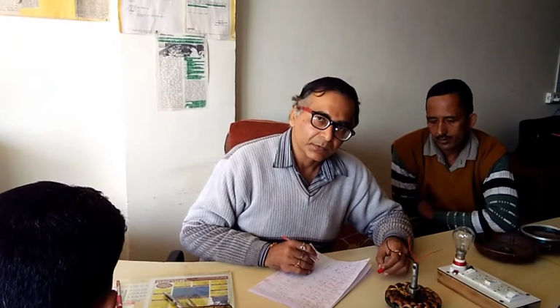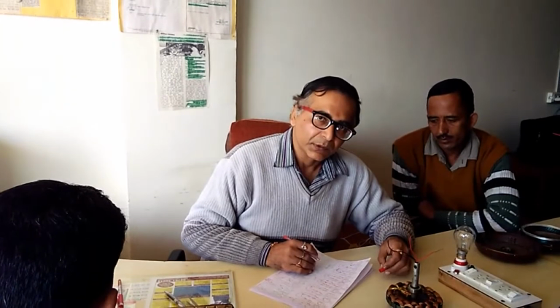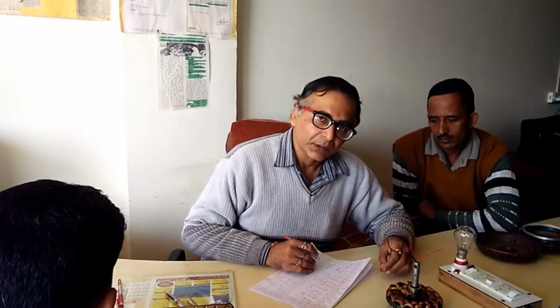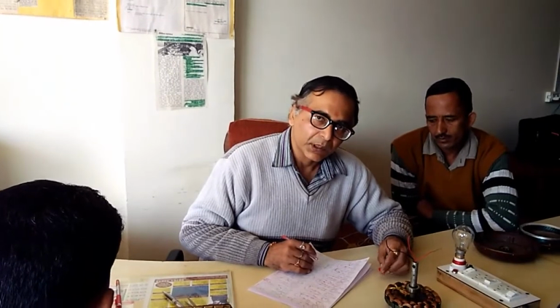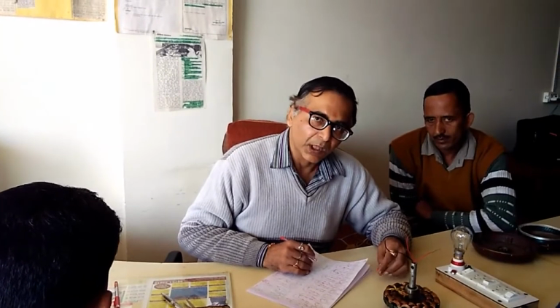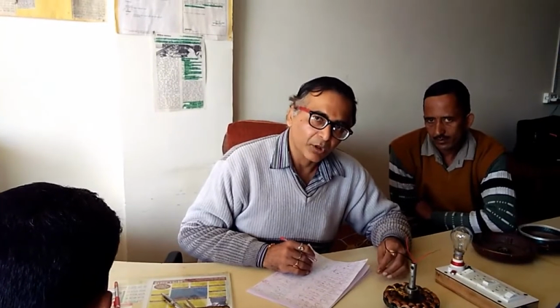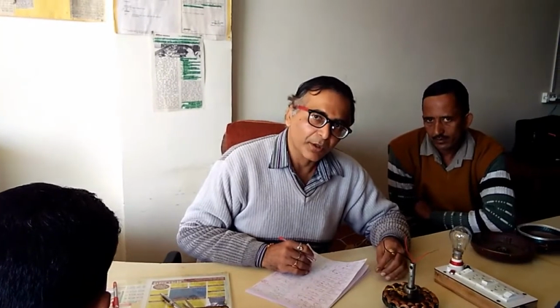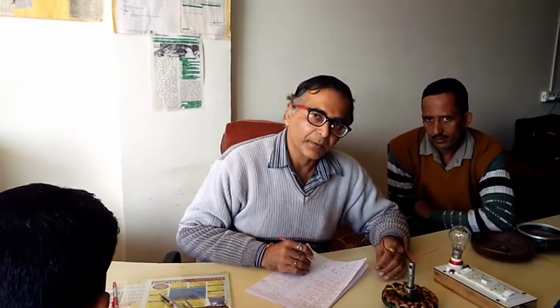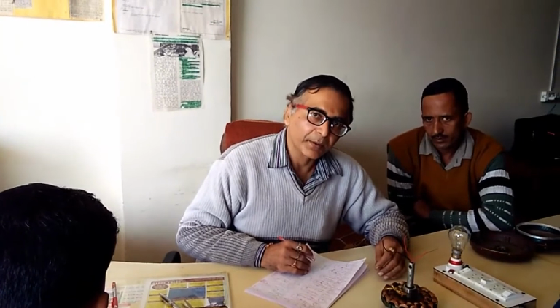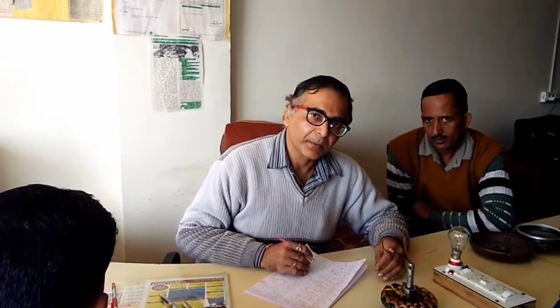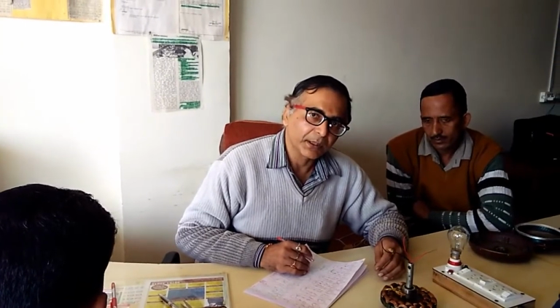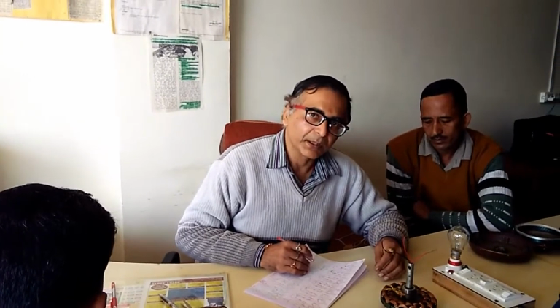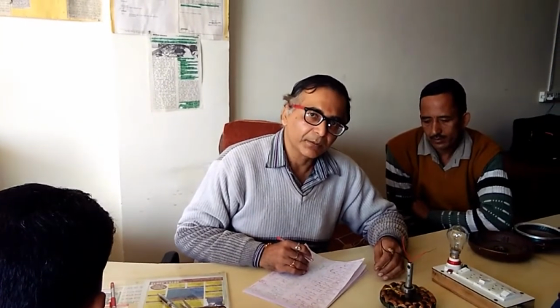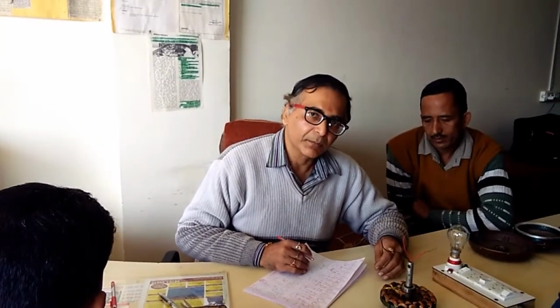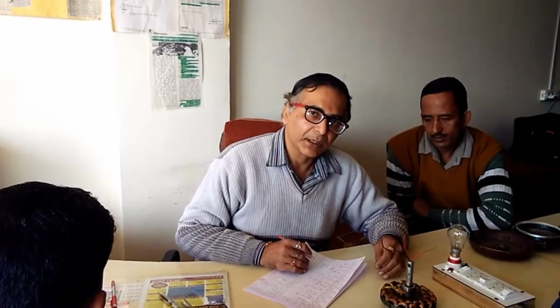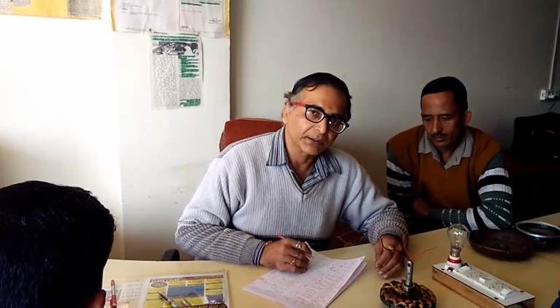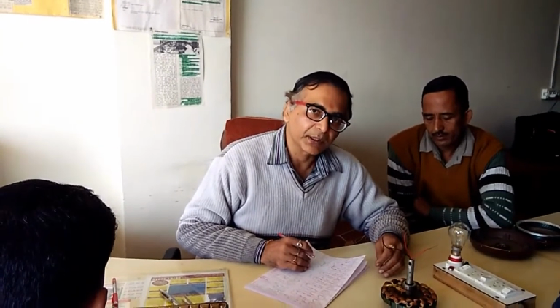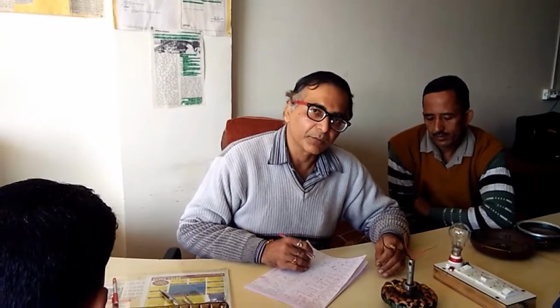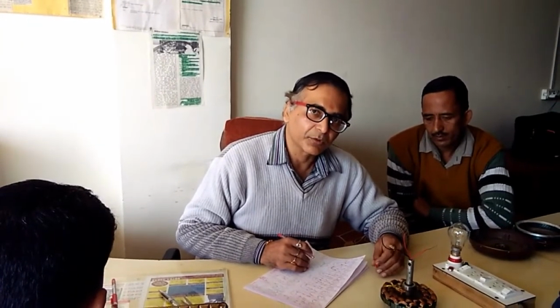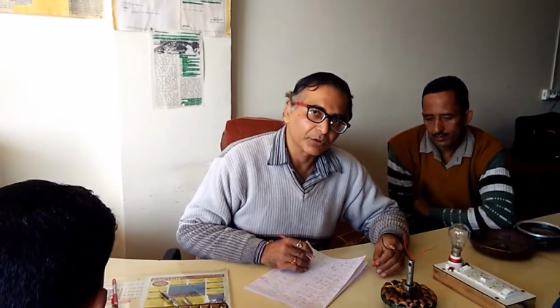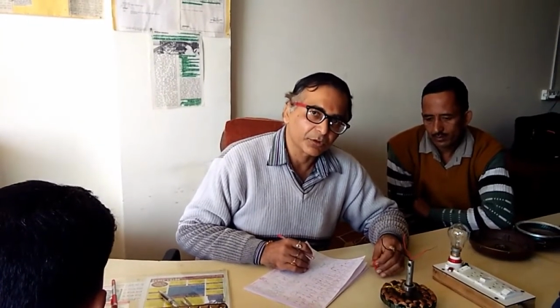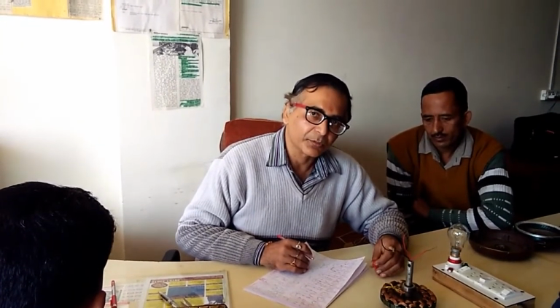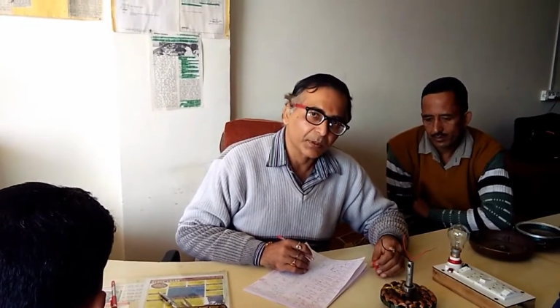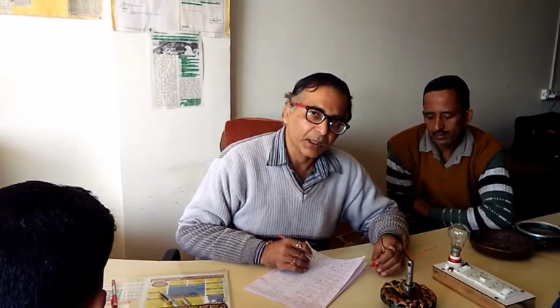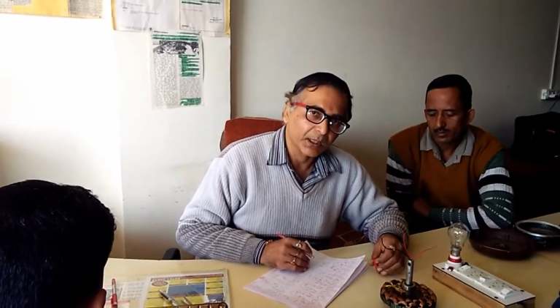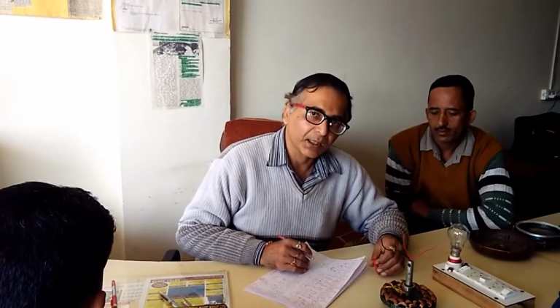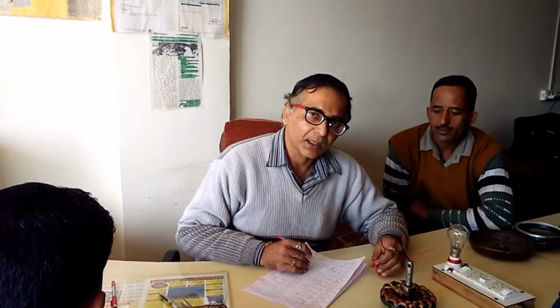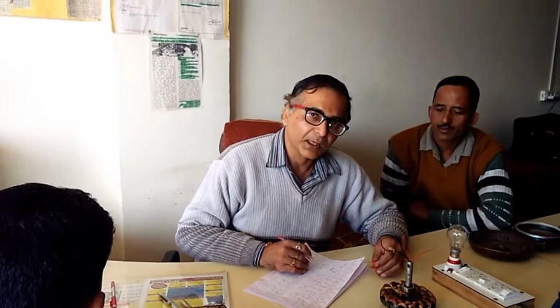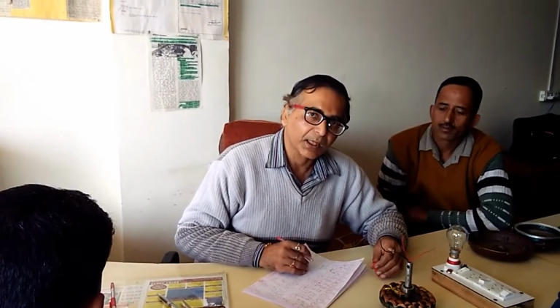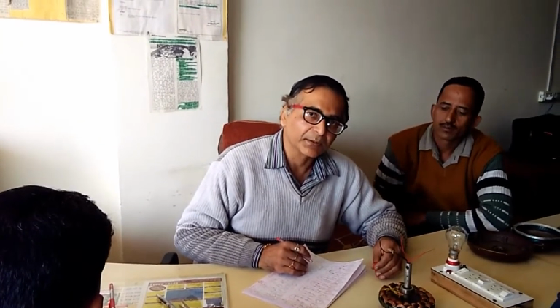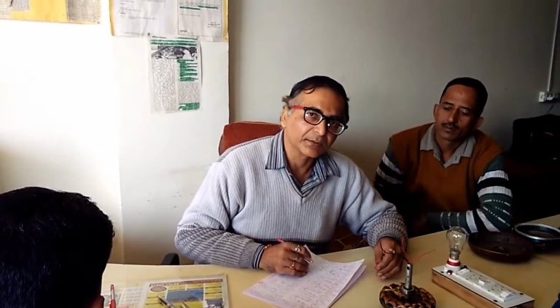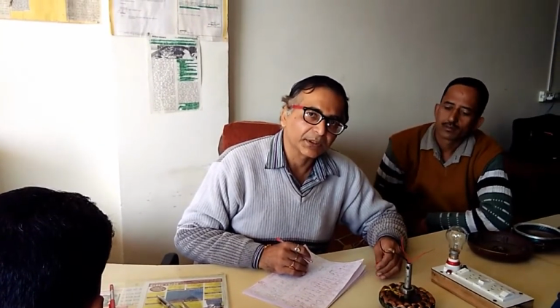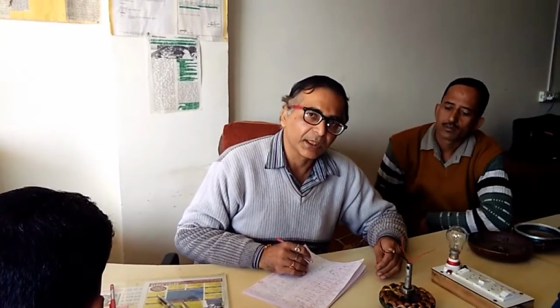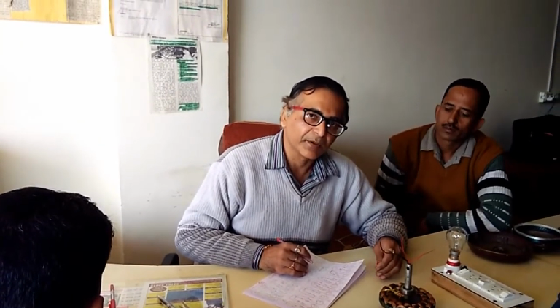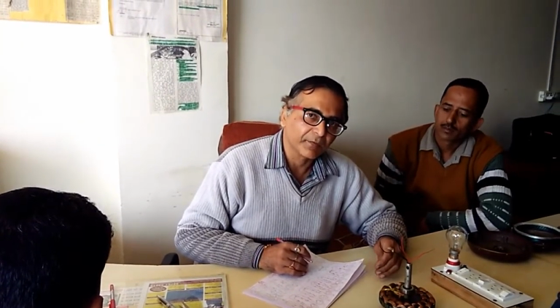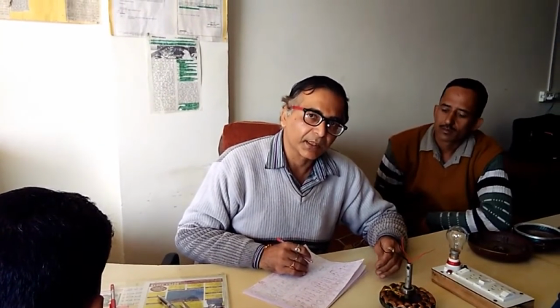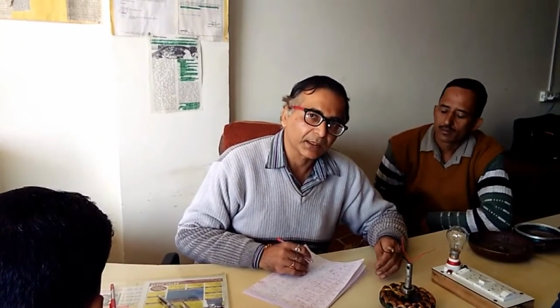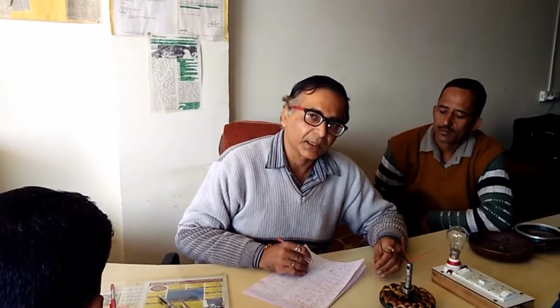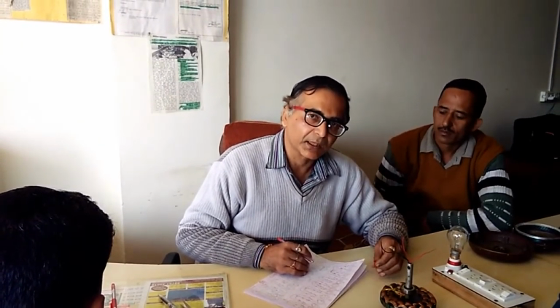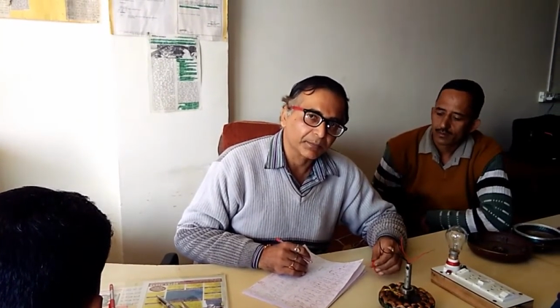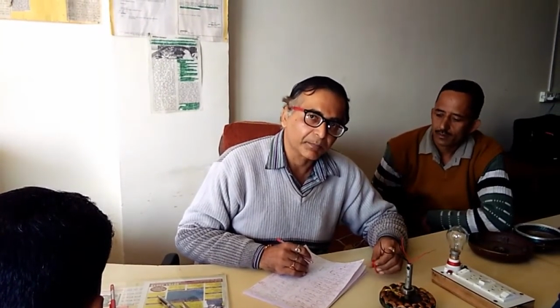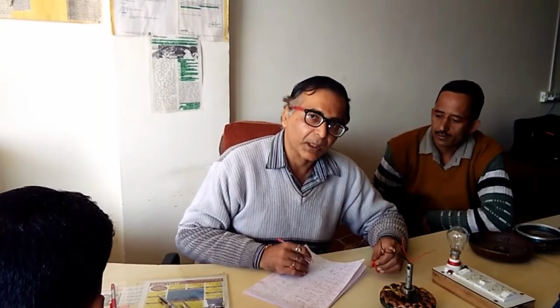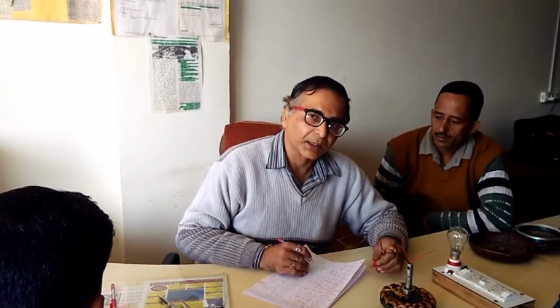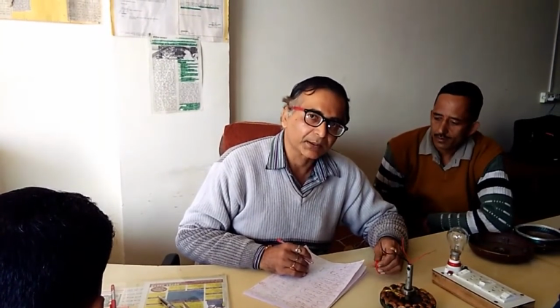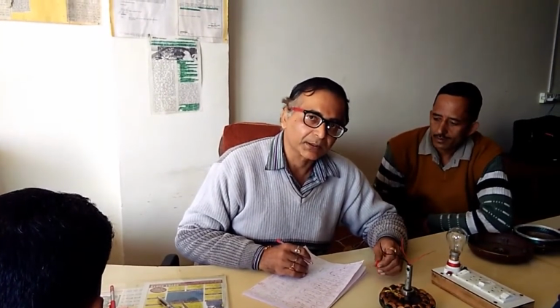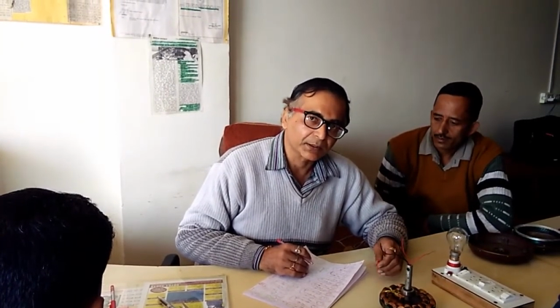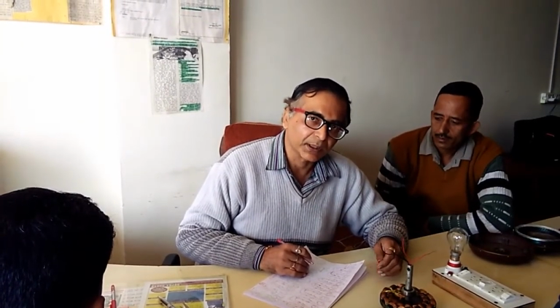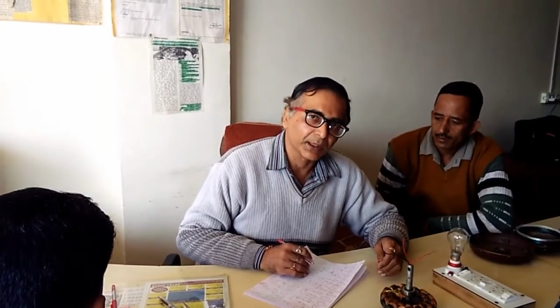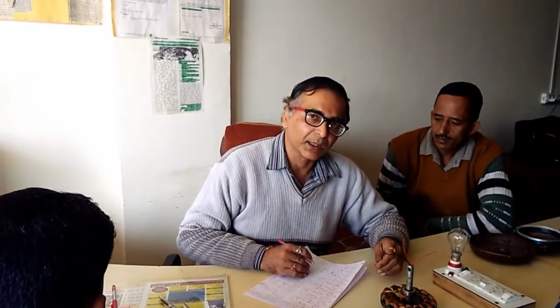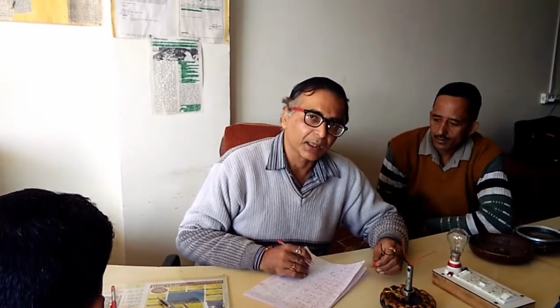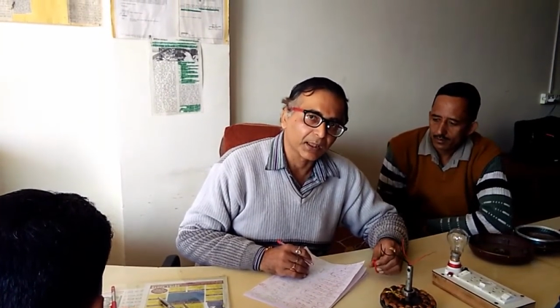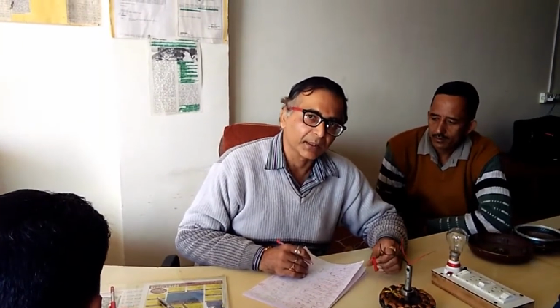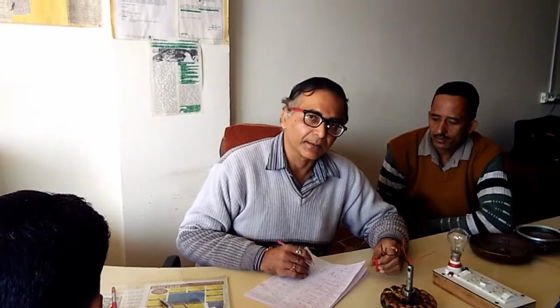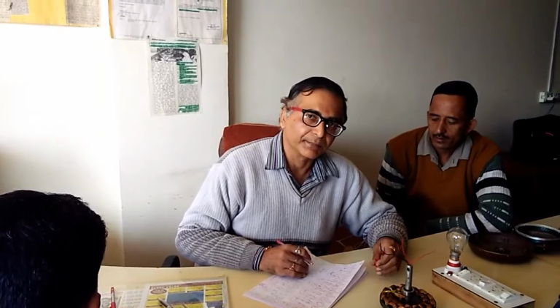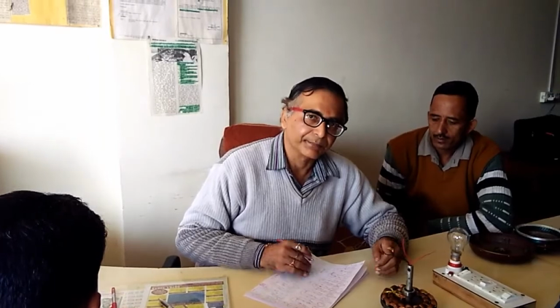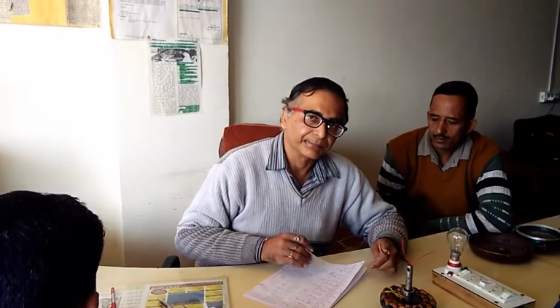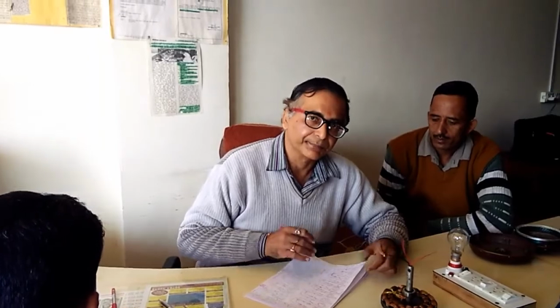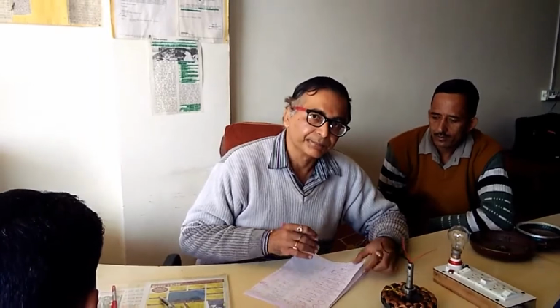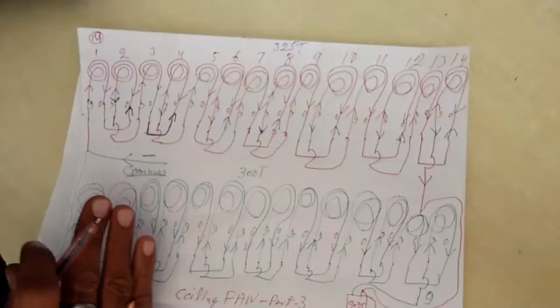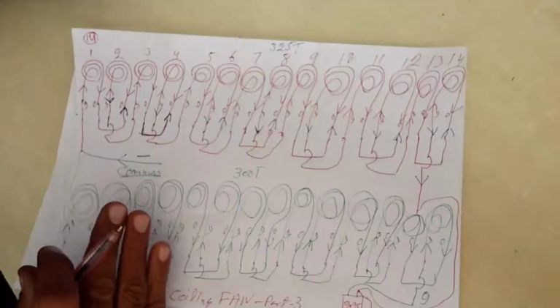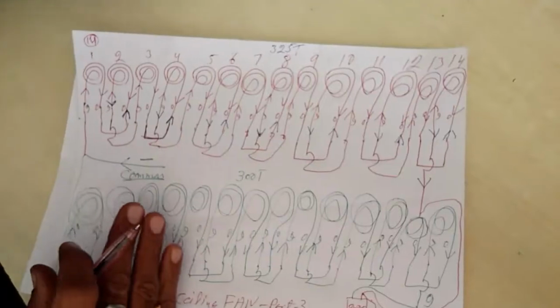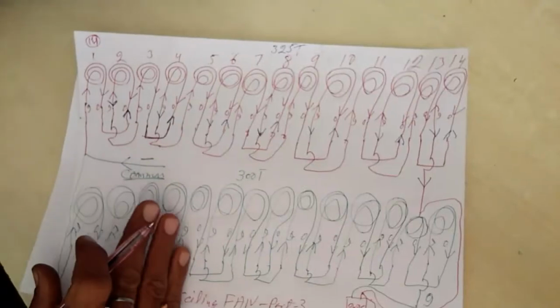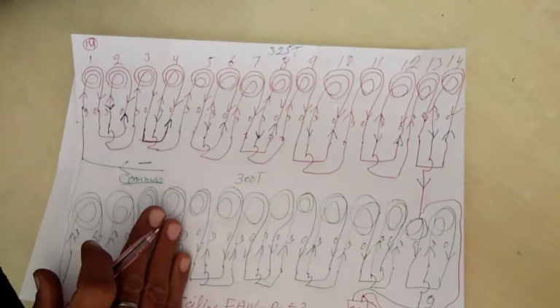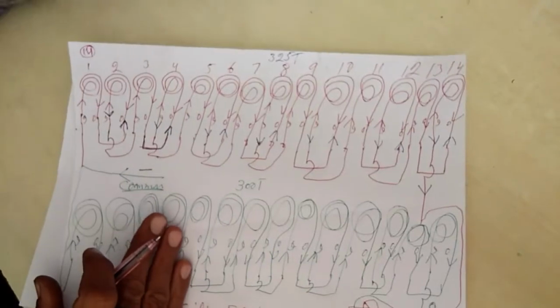Hello everybody, my name is Mukul Chopra. Today we are going to the ceiling fan part 3. Start, sir.